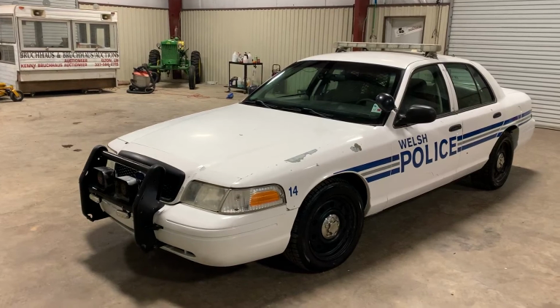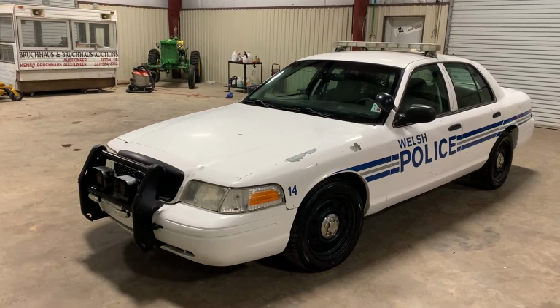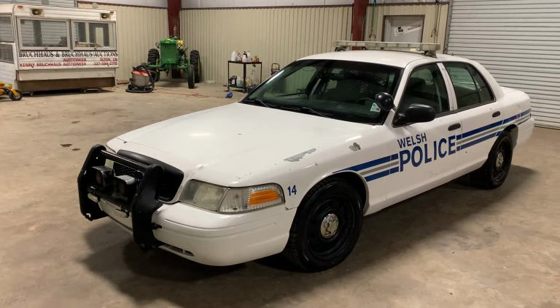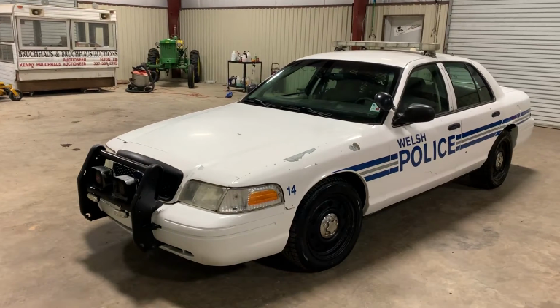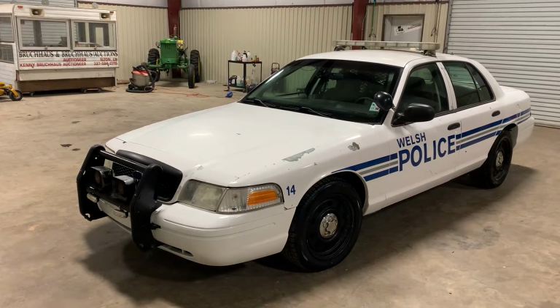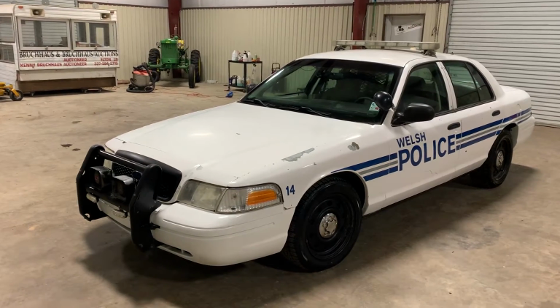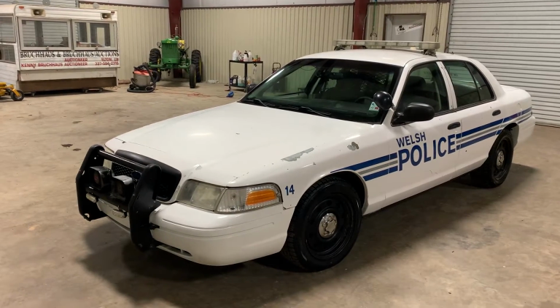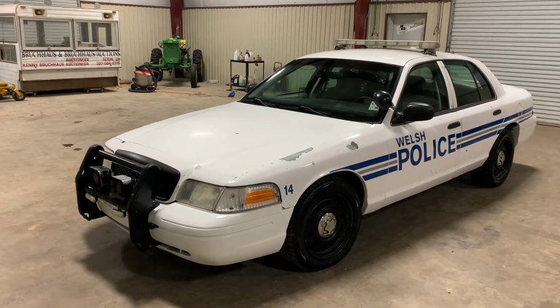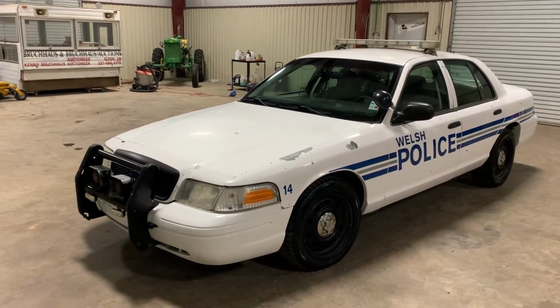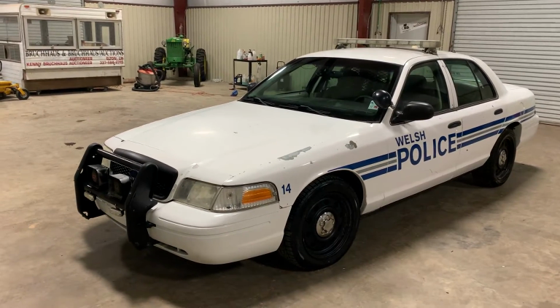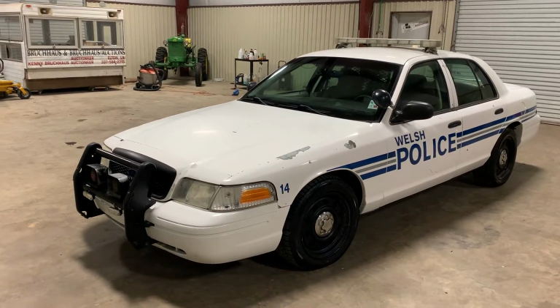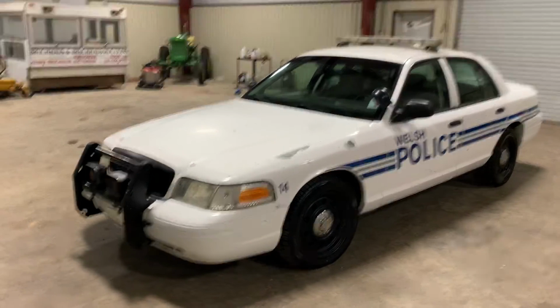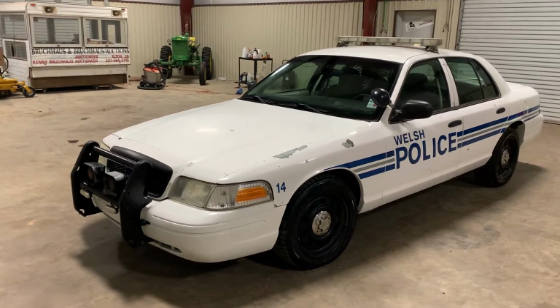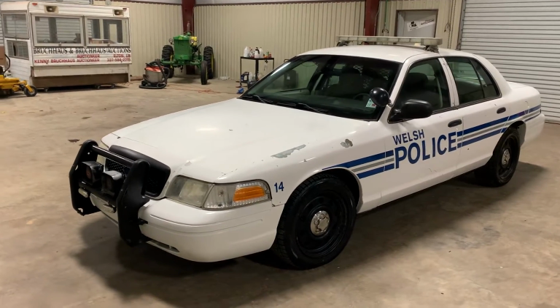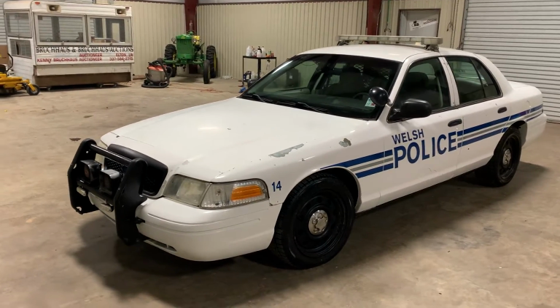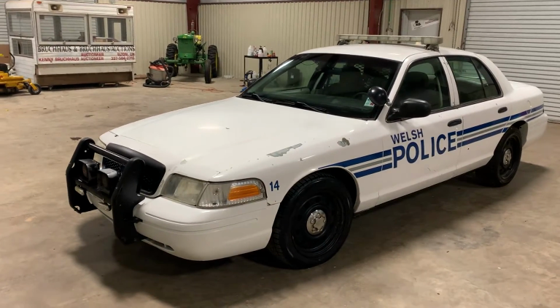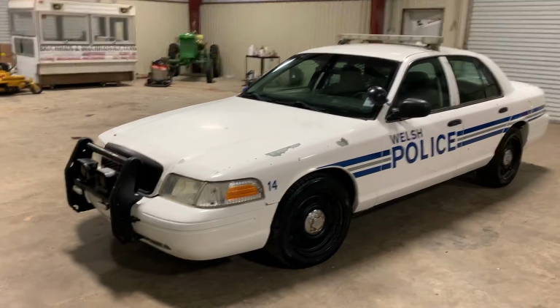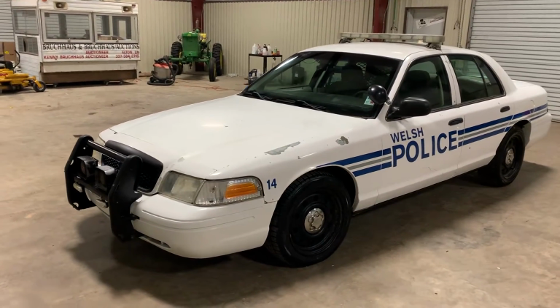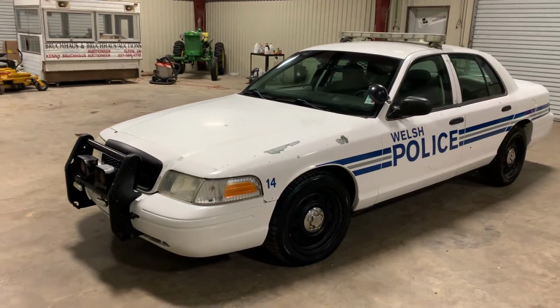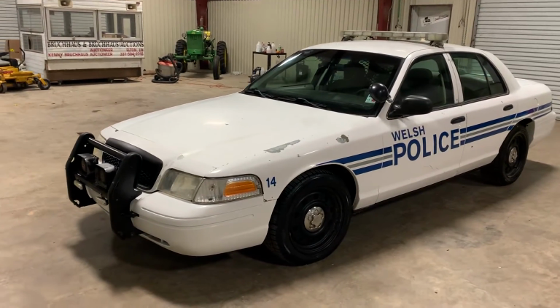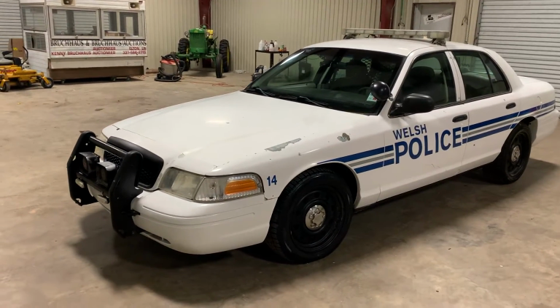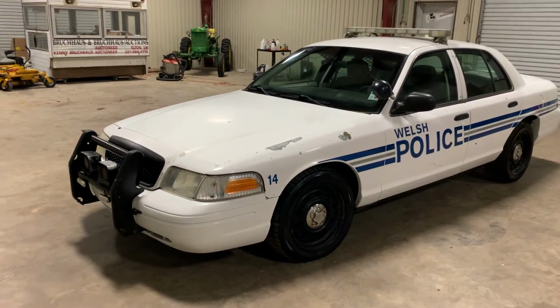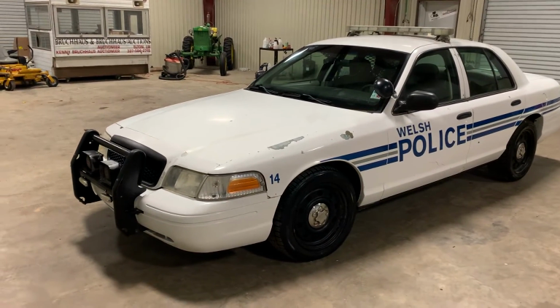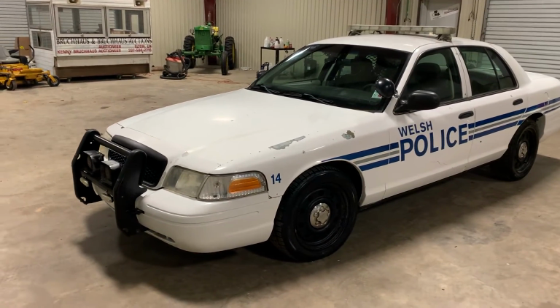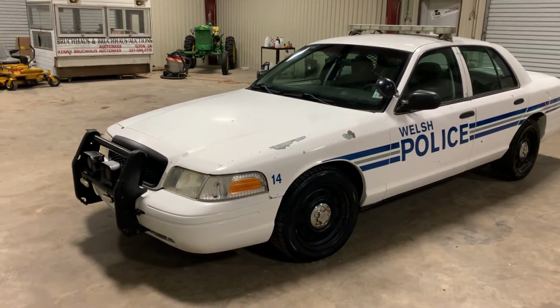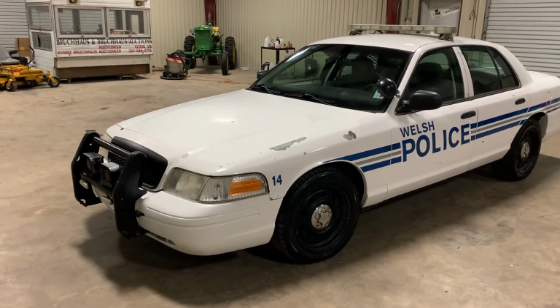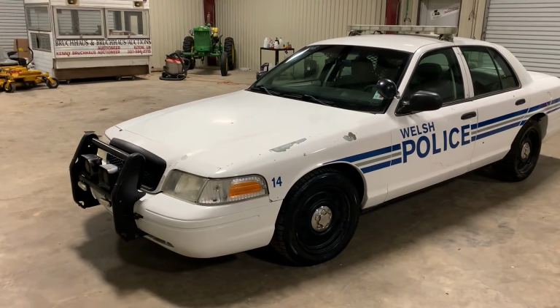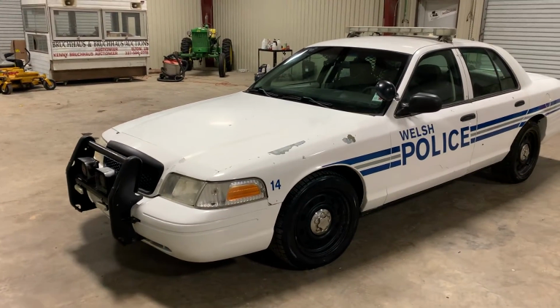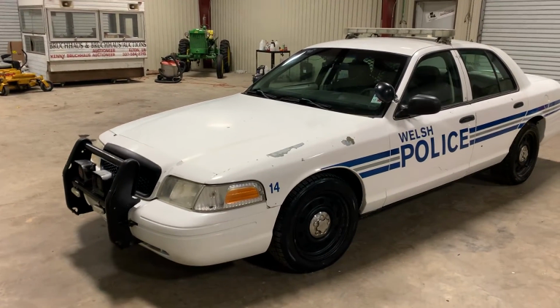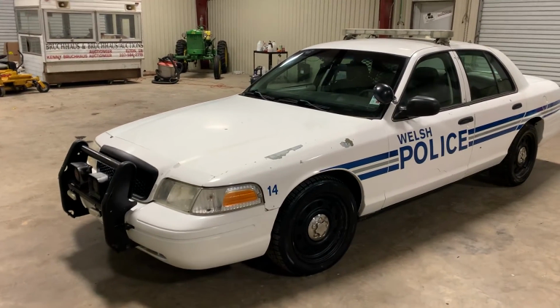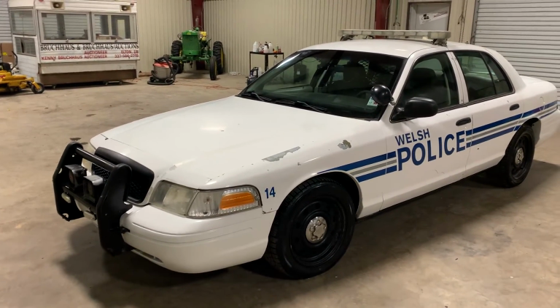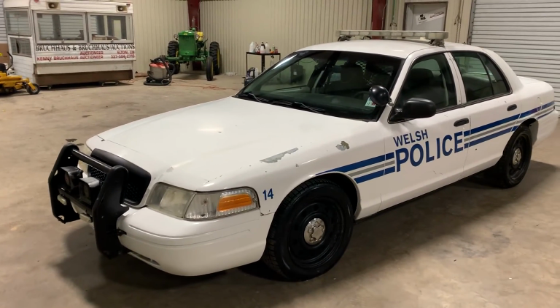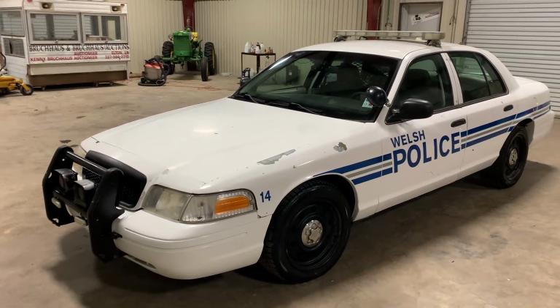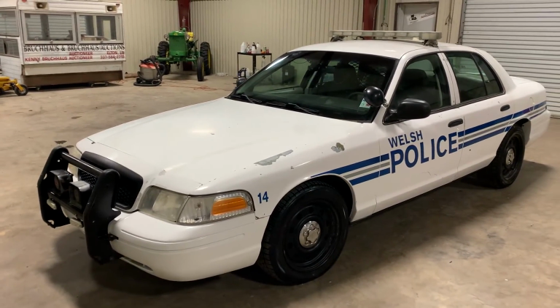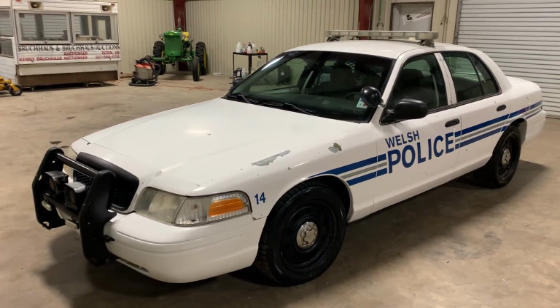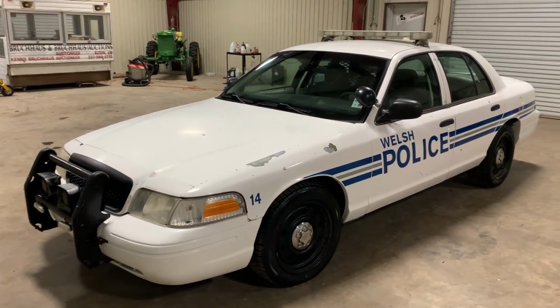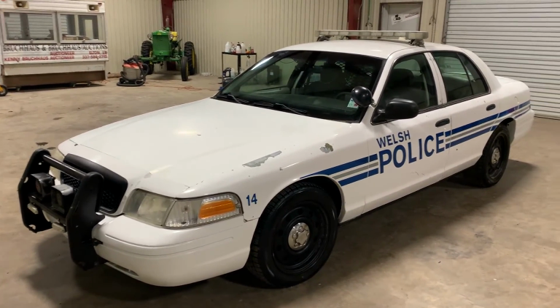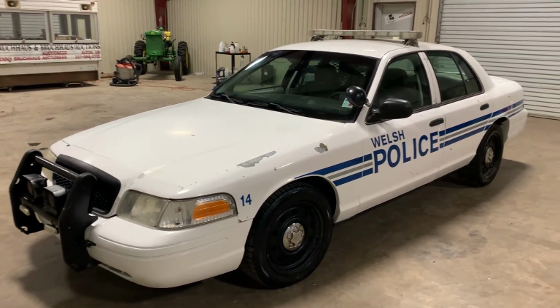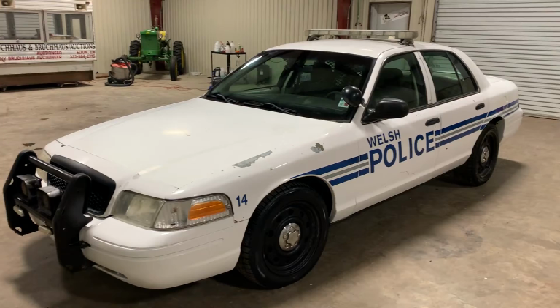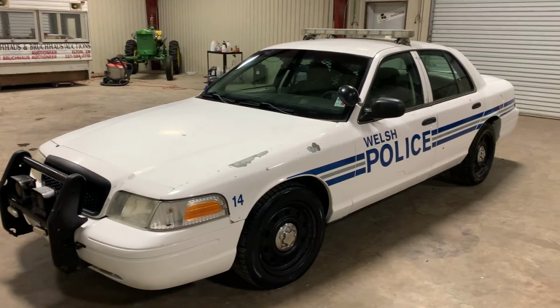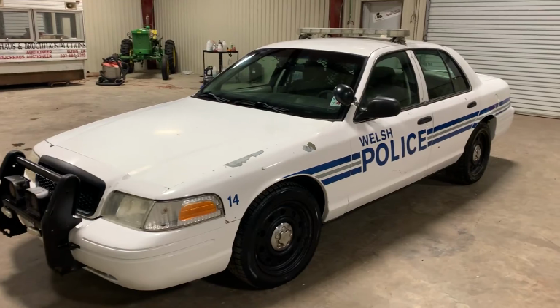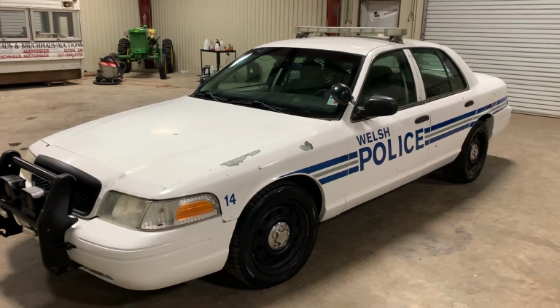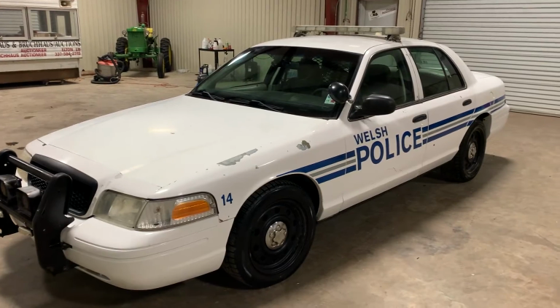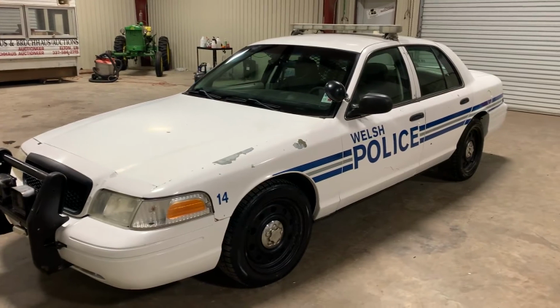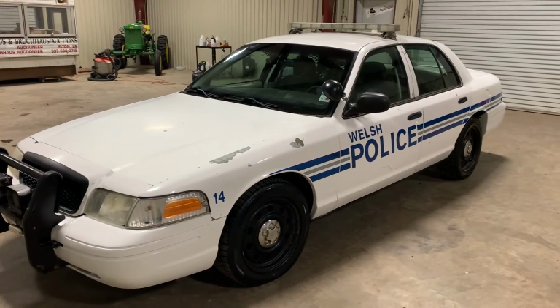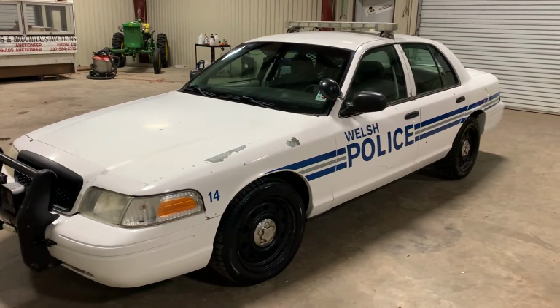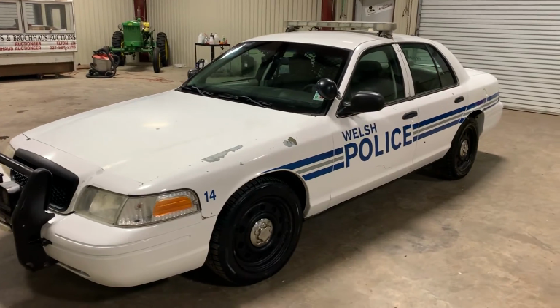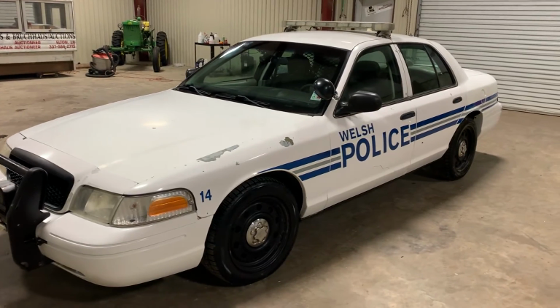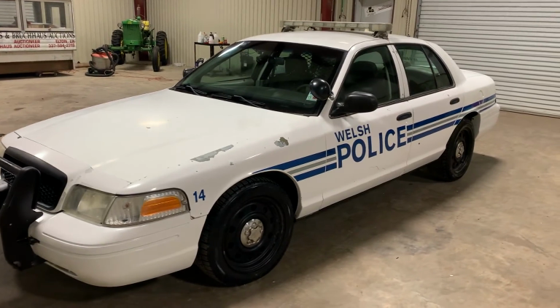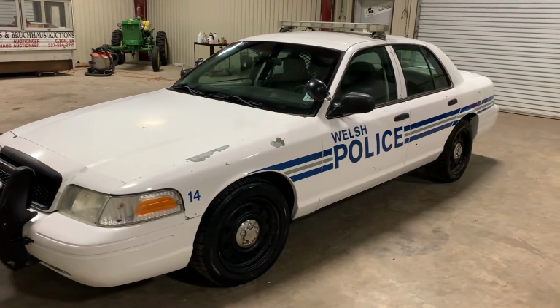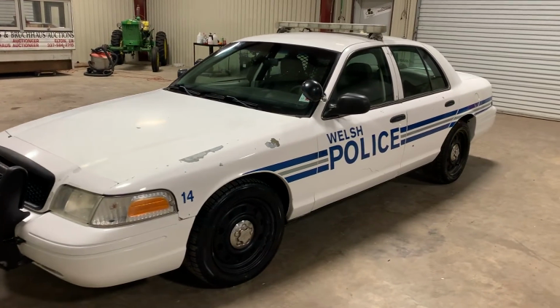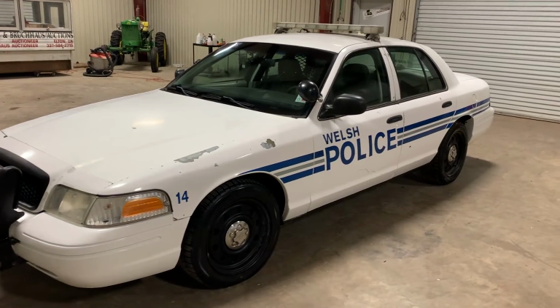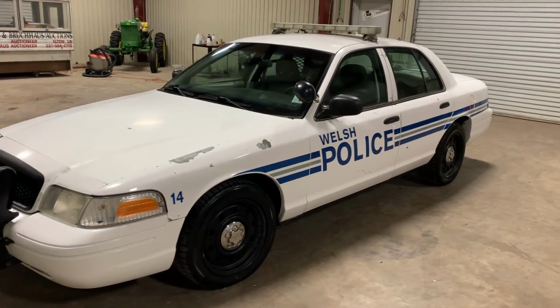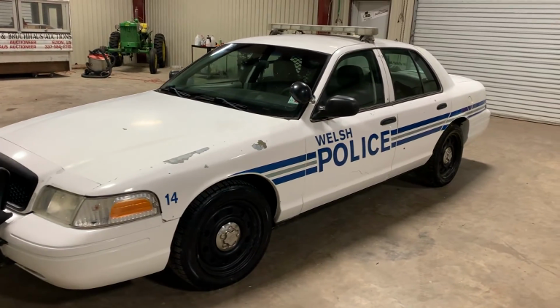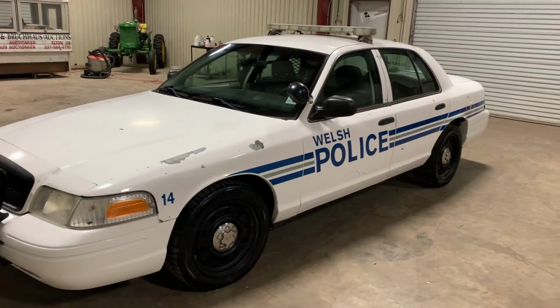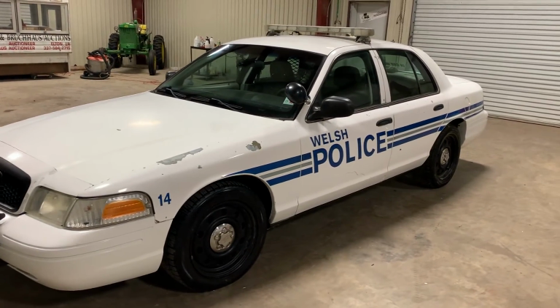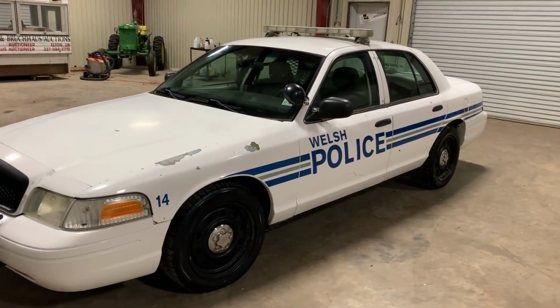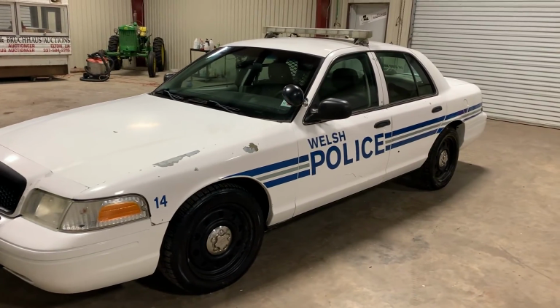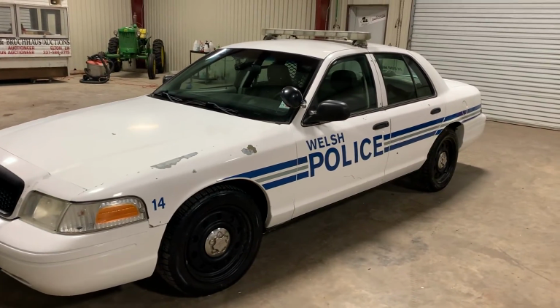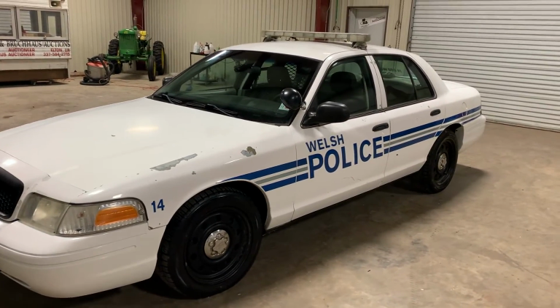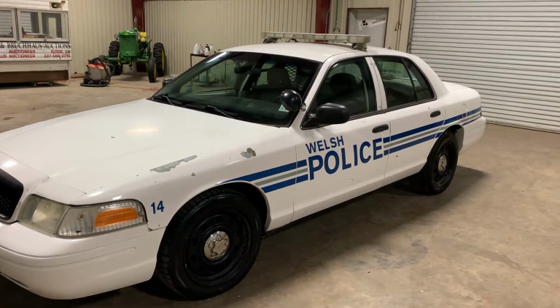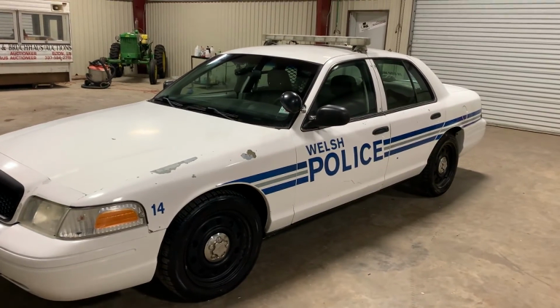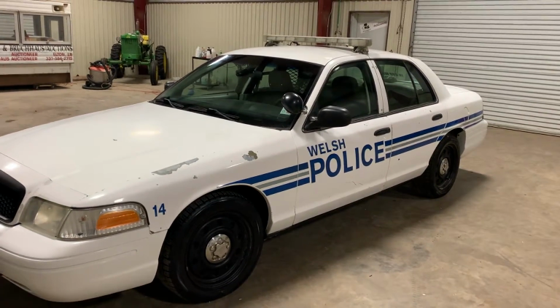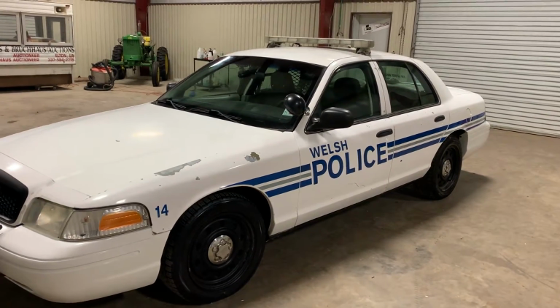I'm going to do a walk-around video on this 2007 Ford Crown Victoria ex-police vehicle. This is being brought in by a local police department.